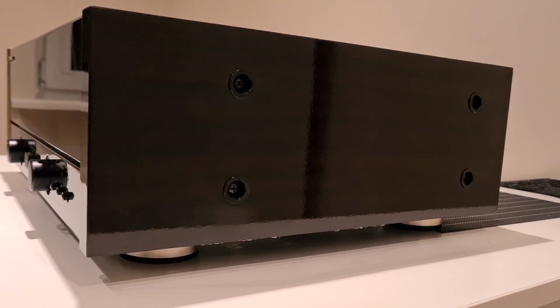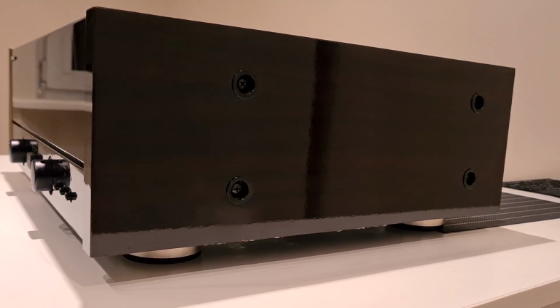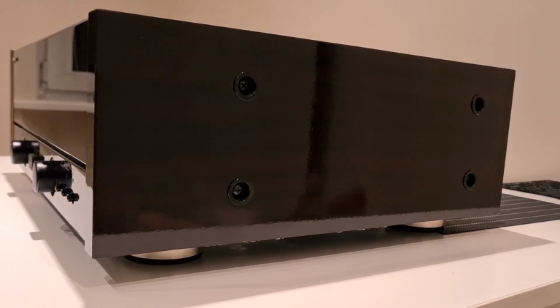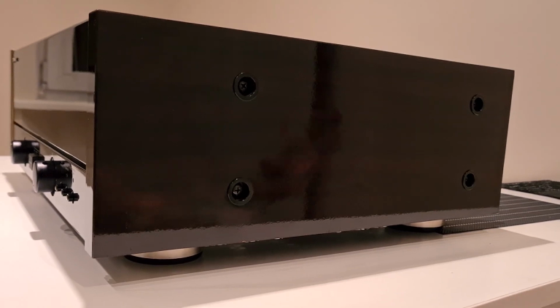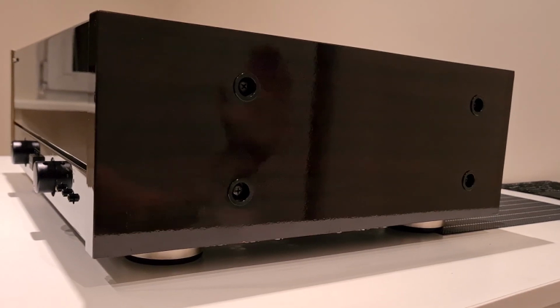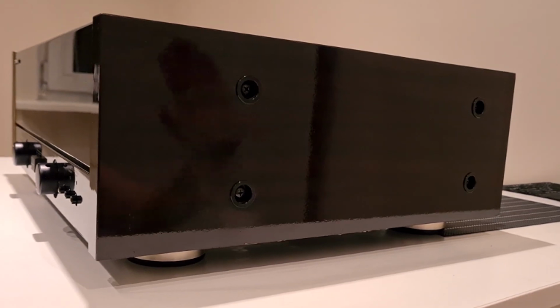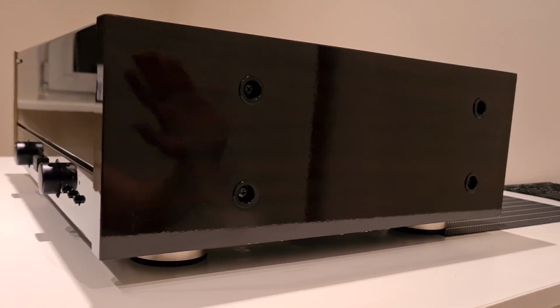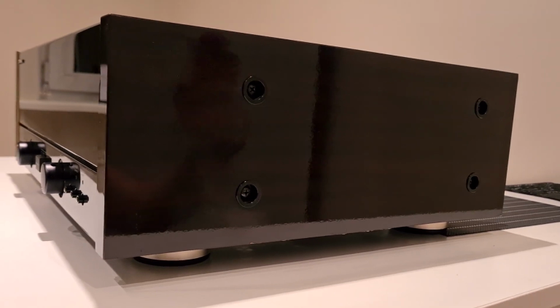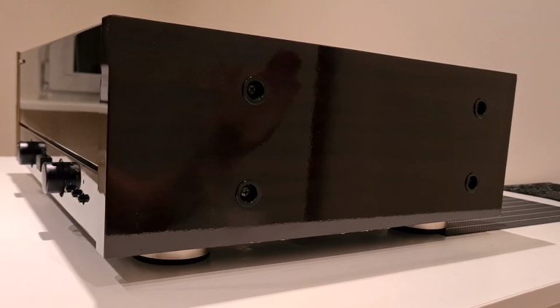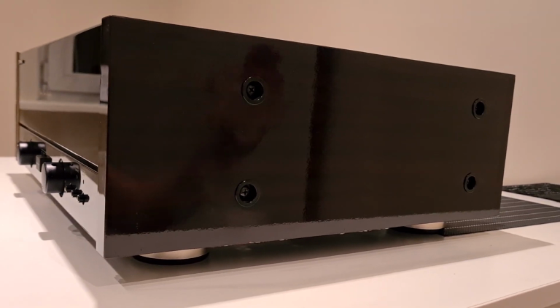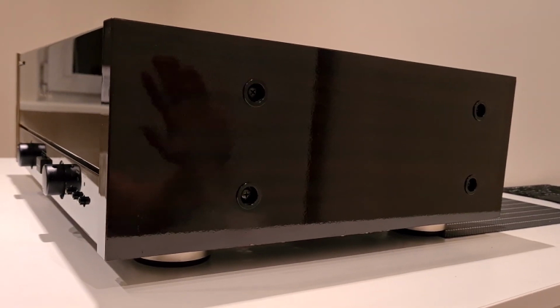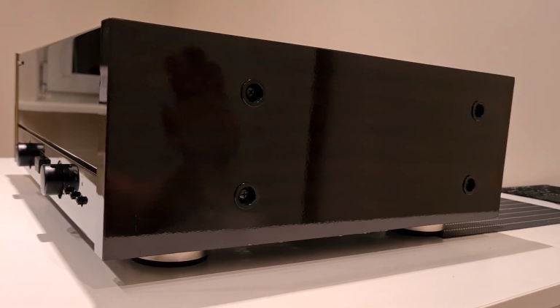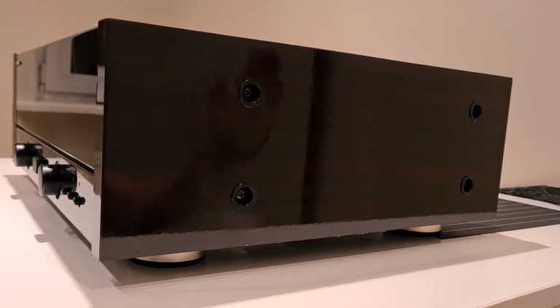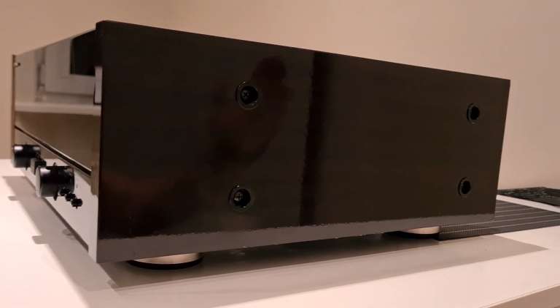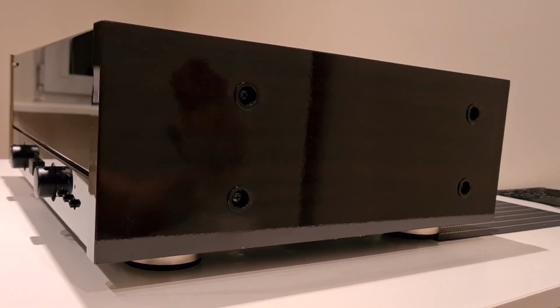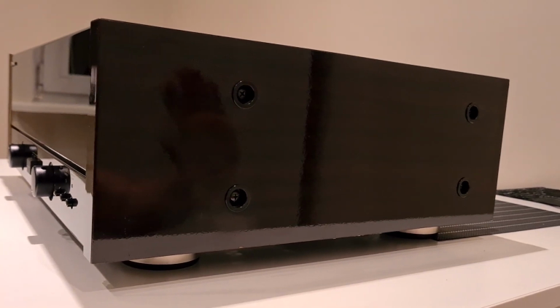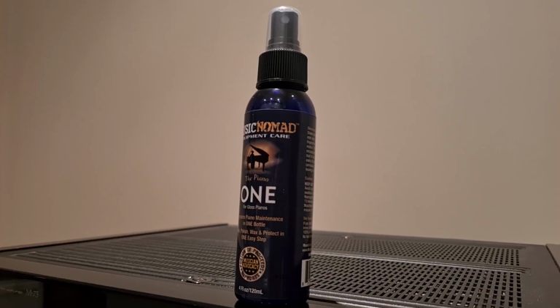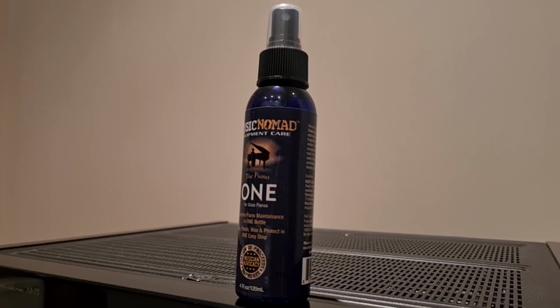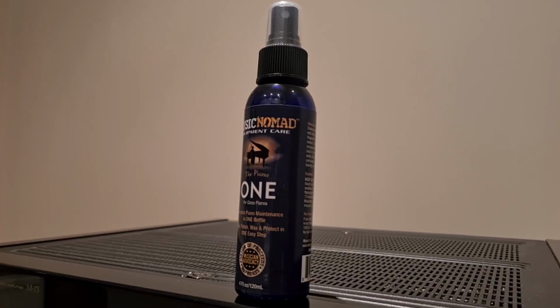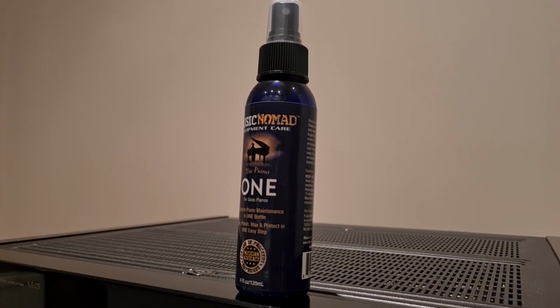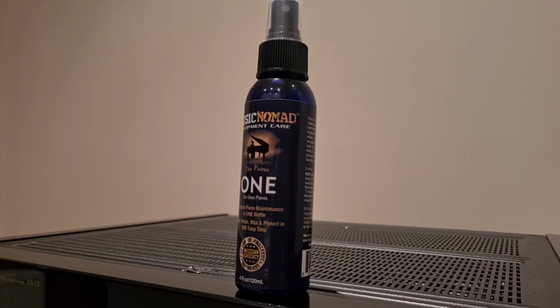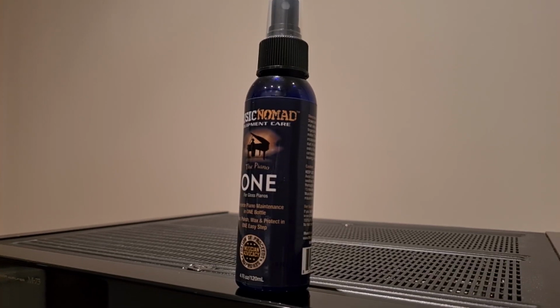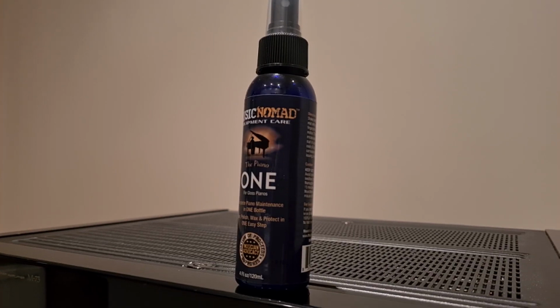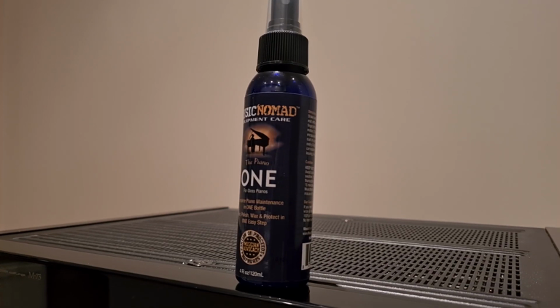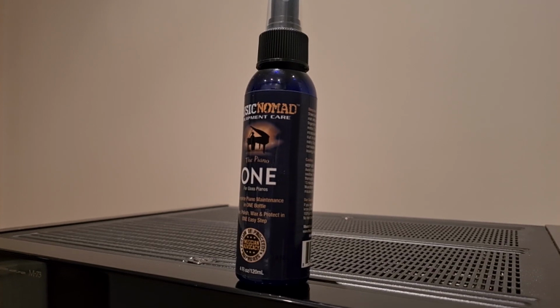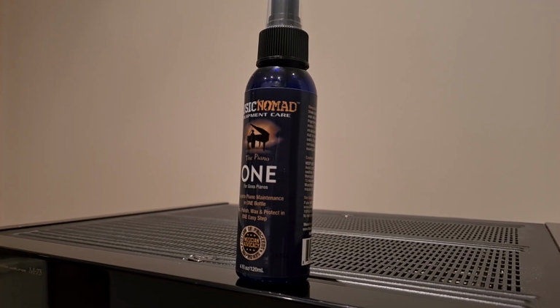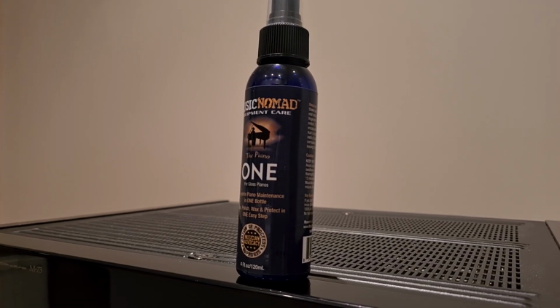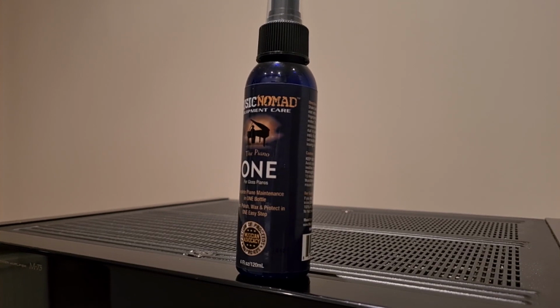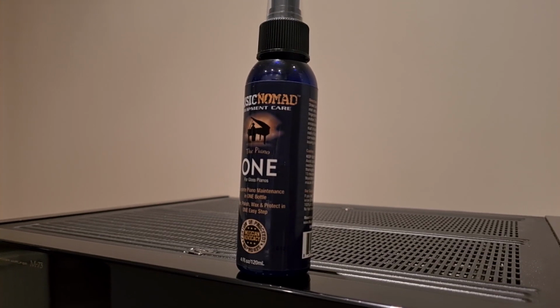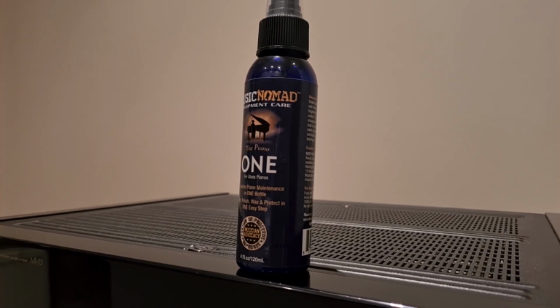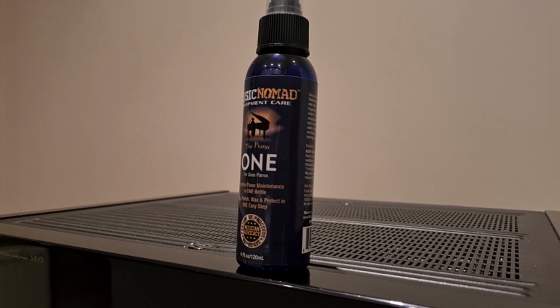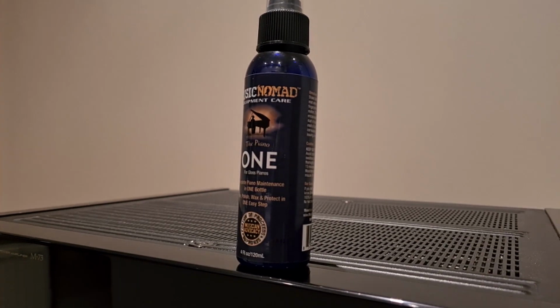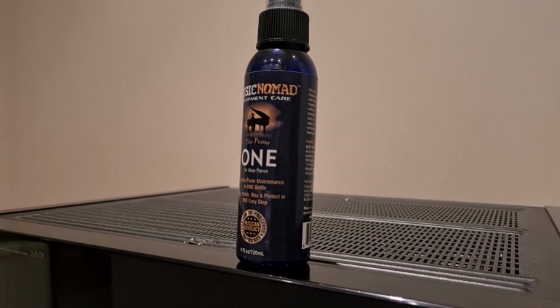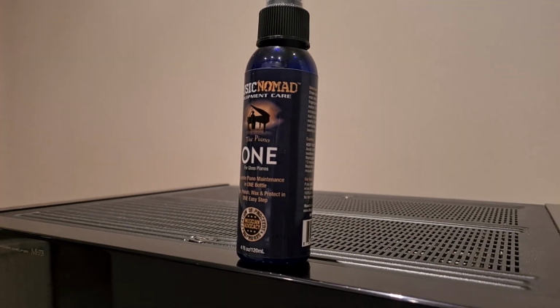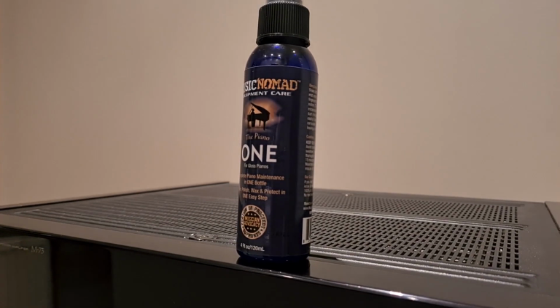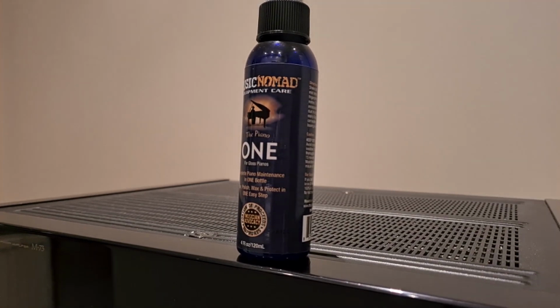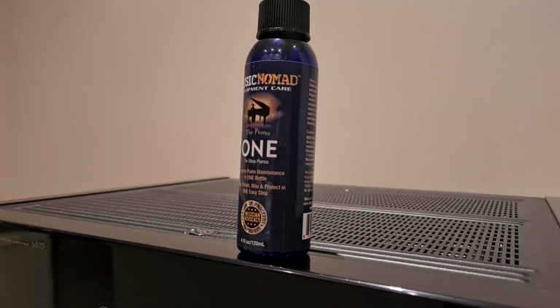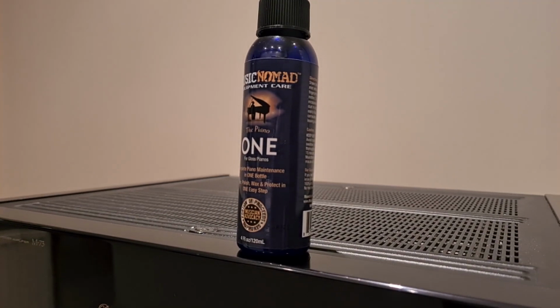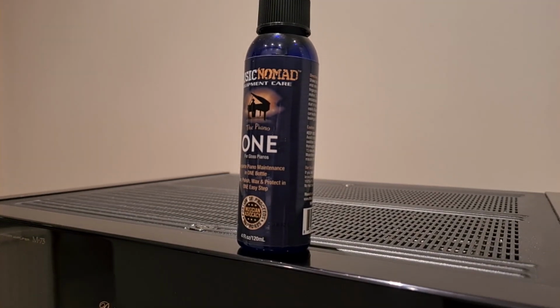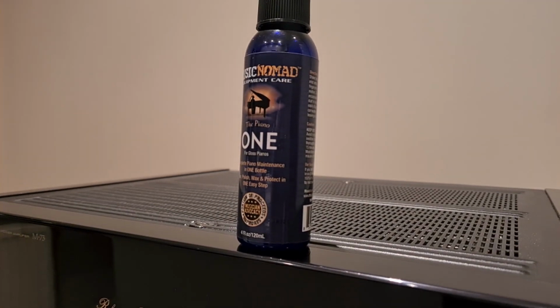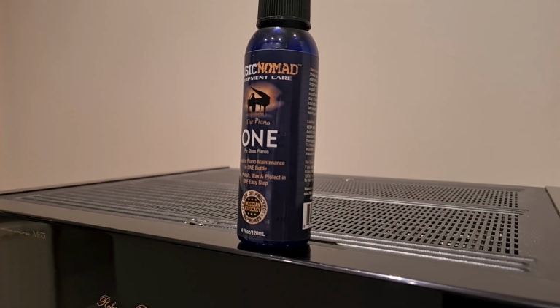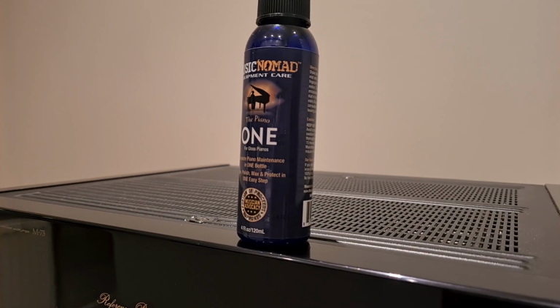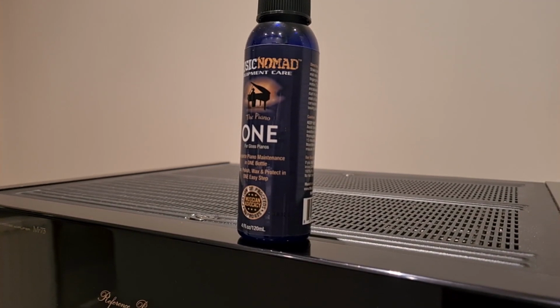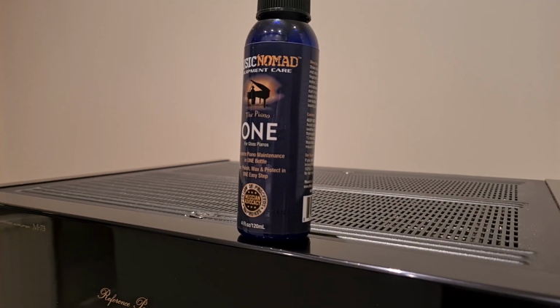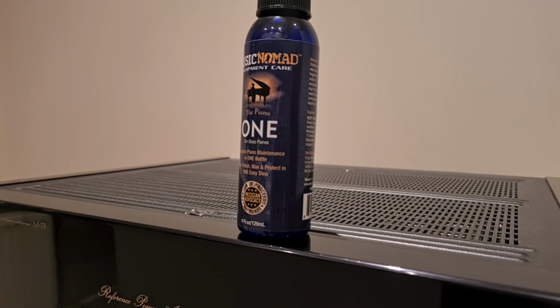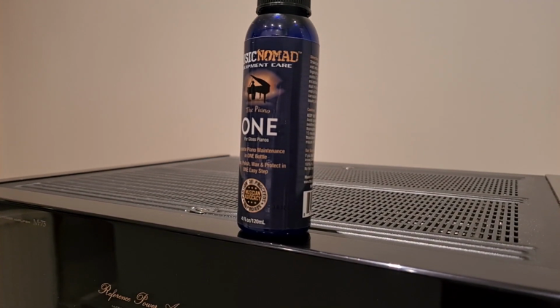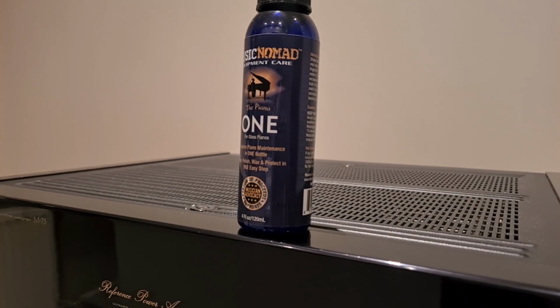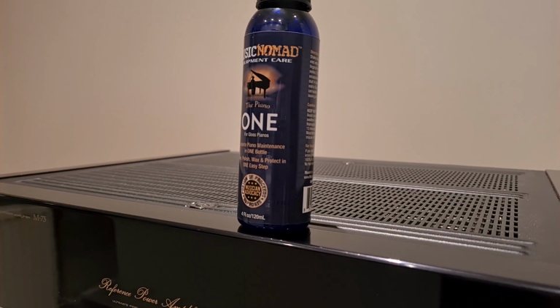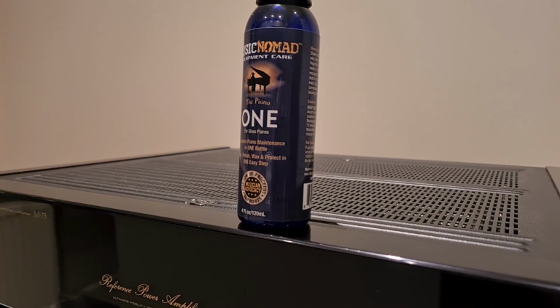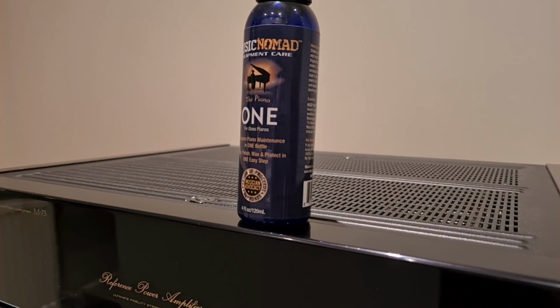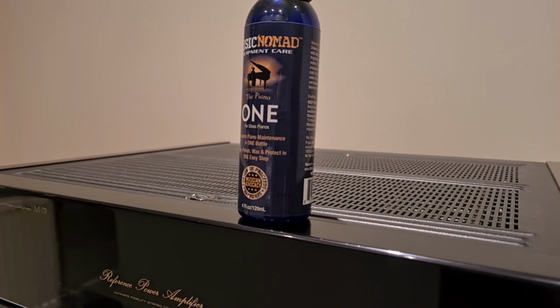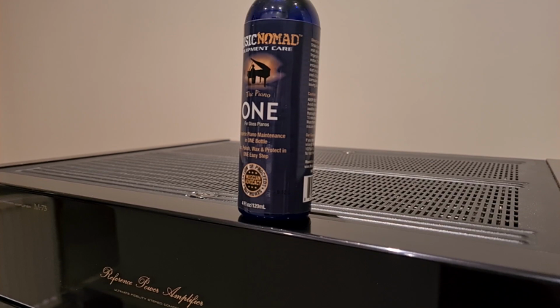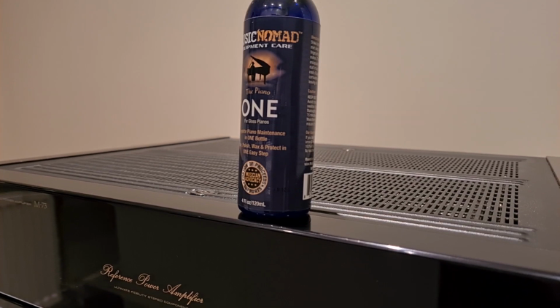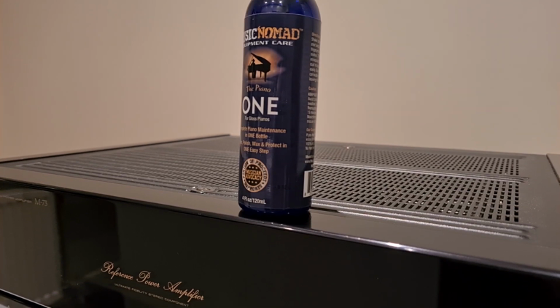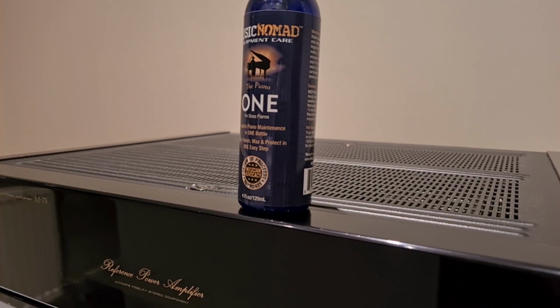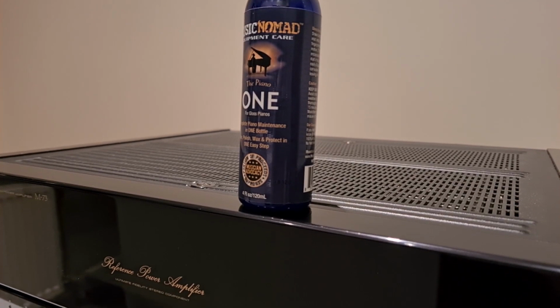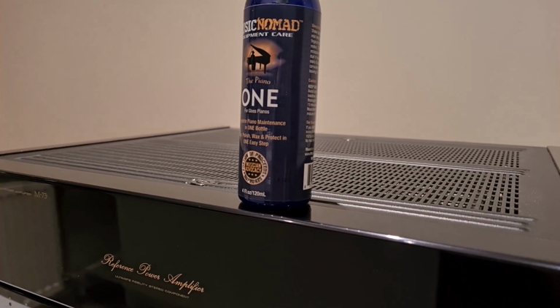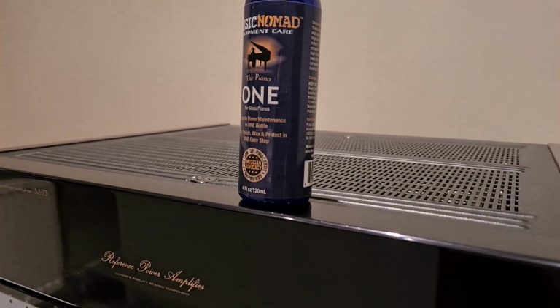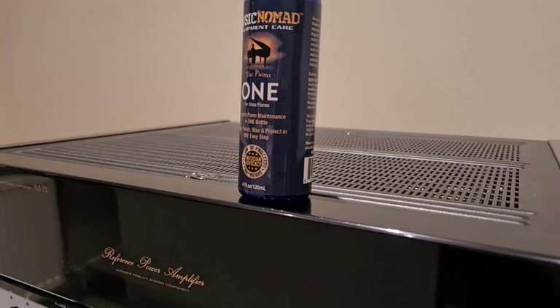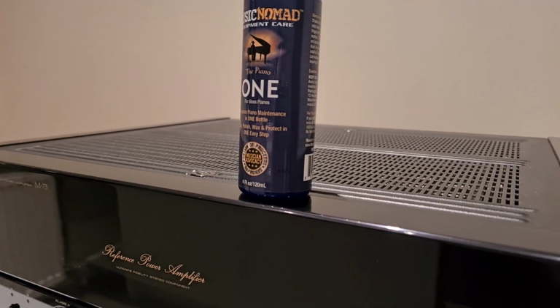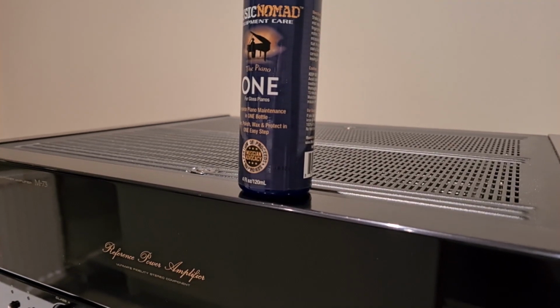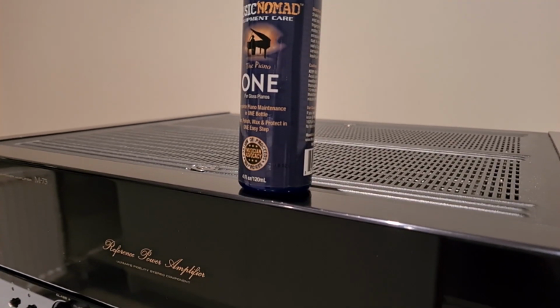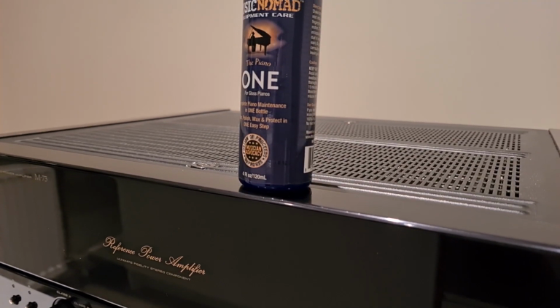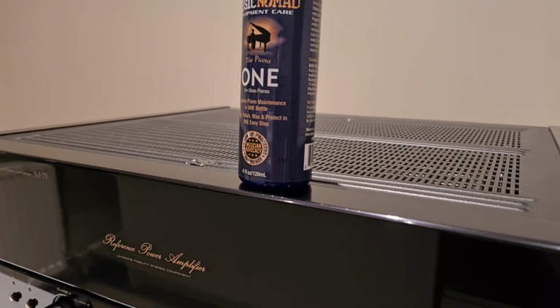Welcome back everyone. Today I will use this cleaning solution and open up this grid class A amplifier.